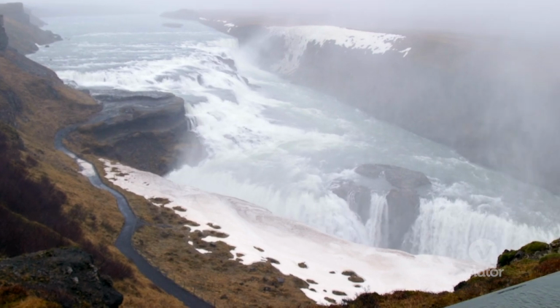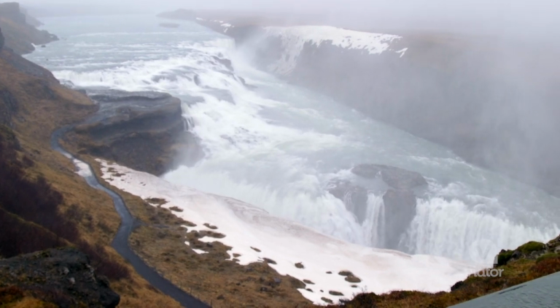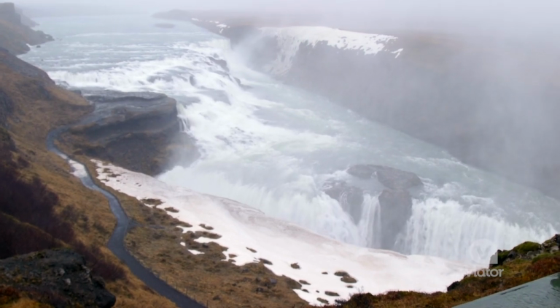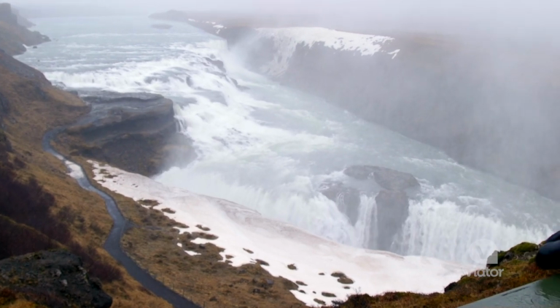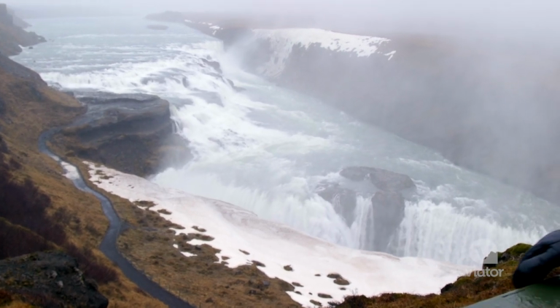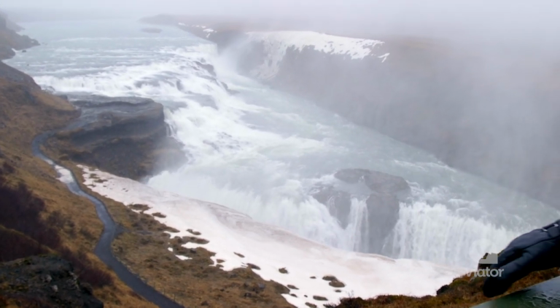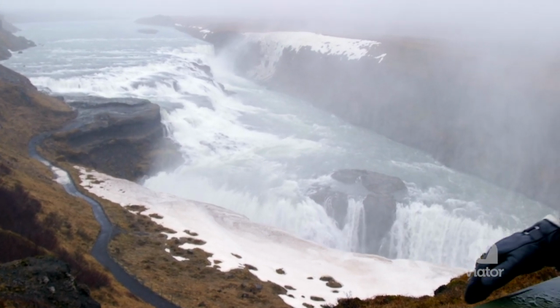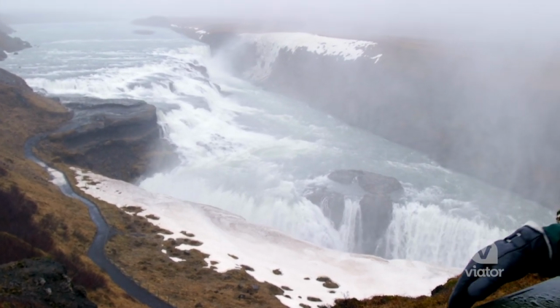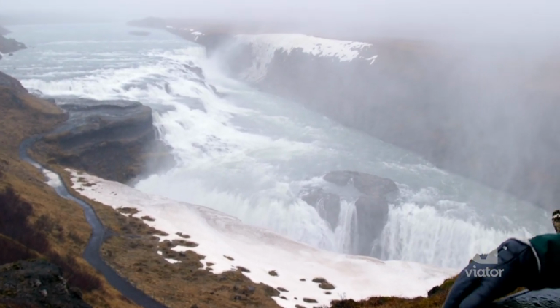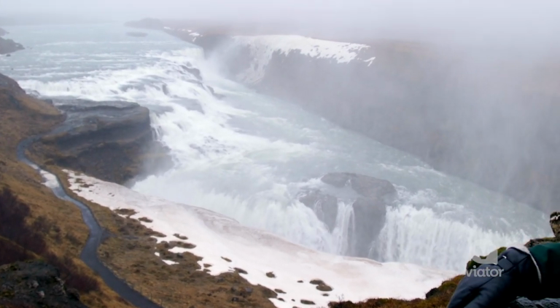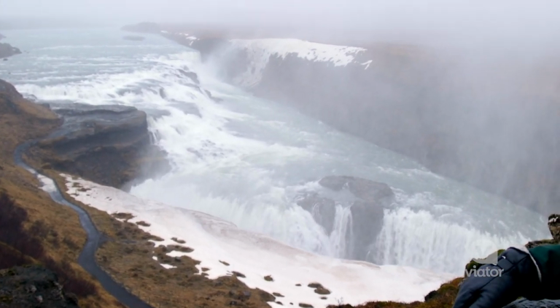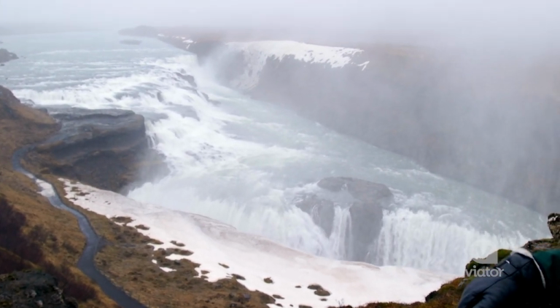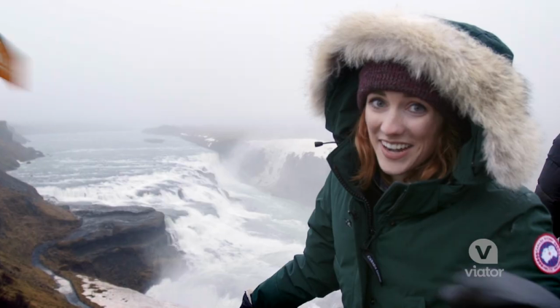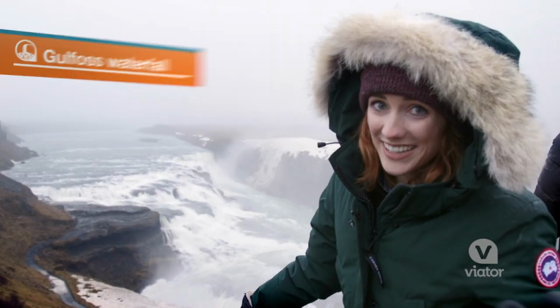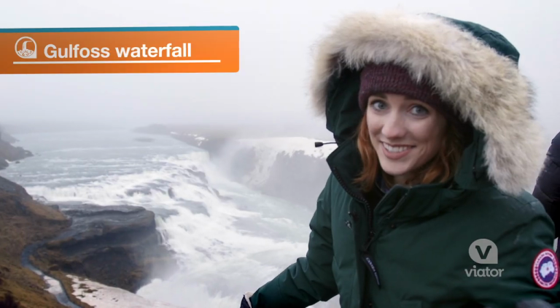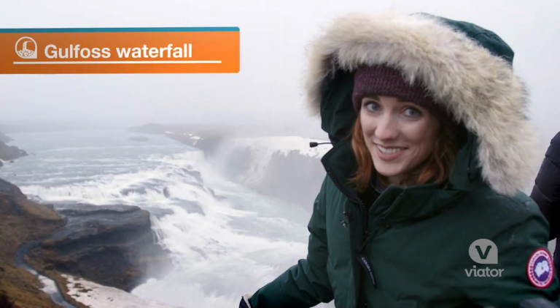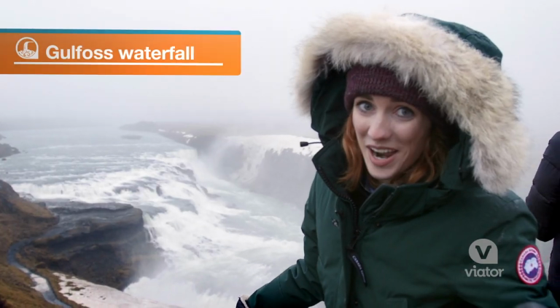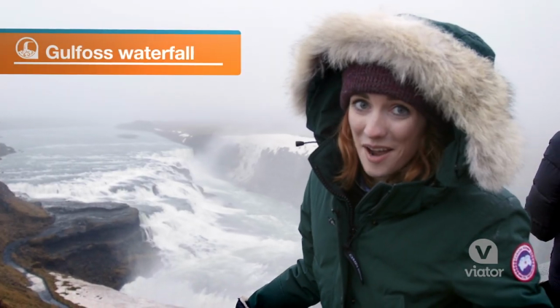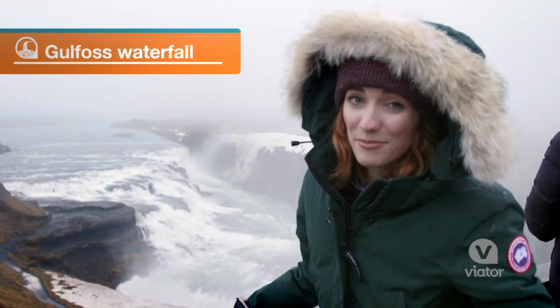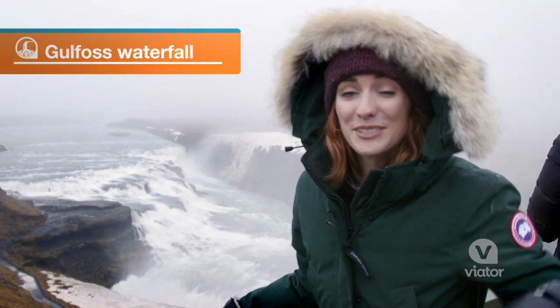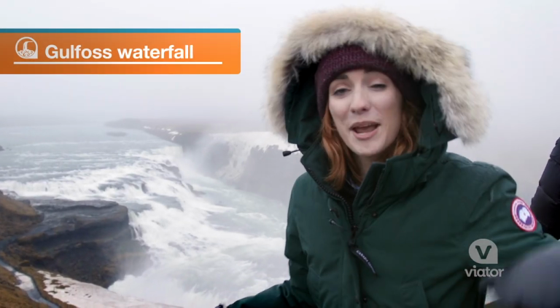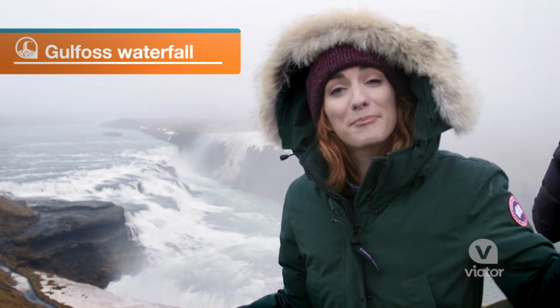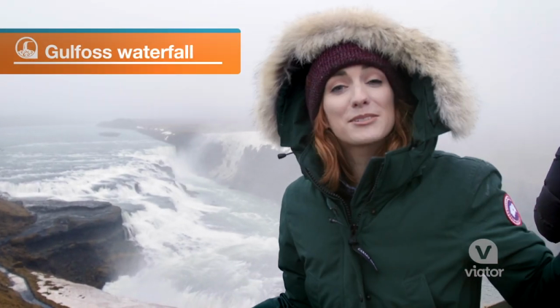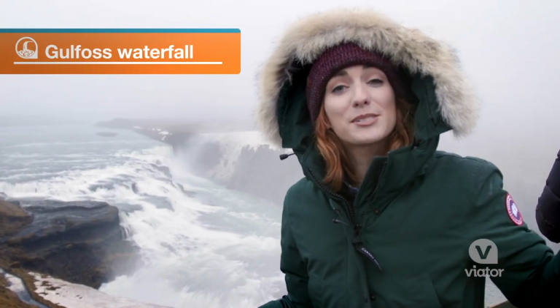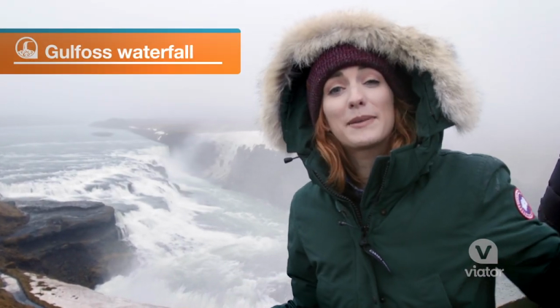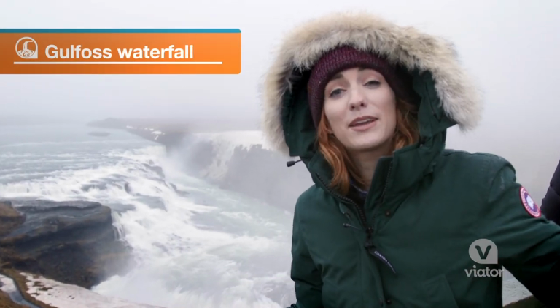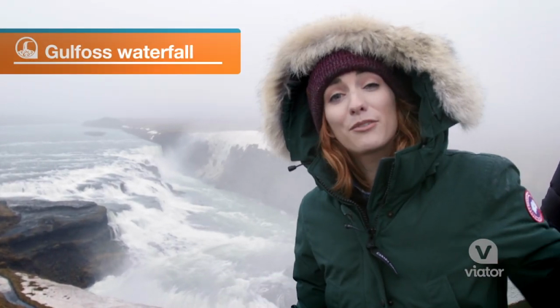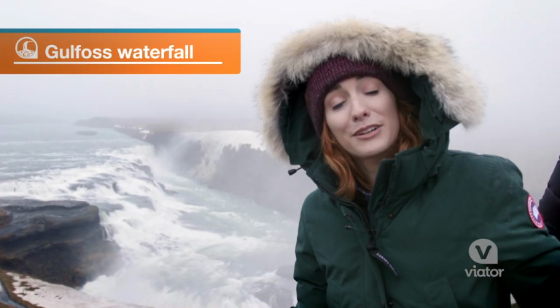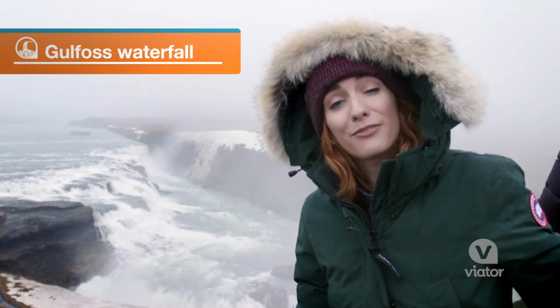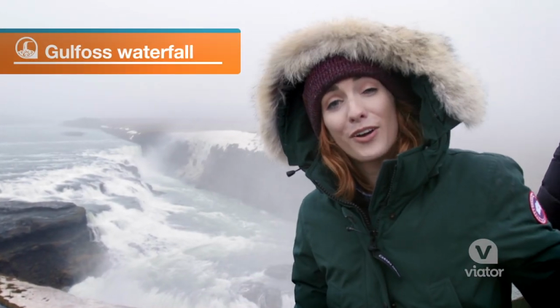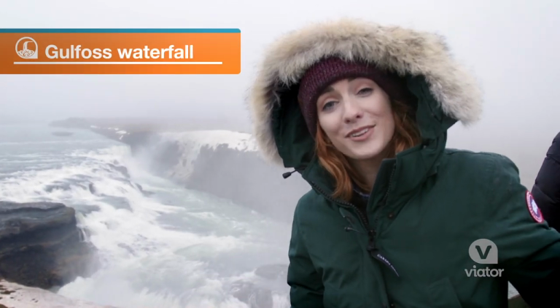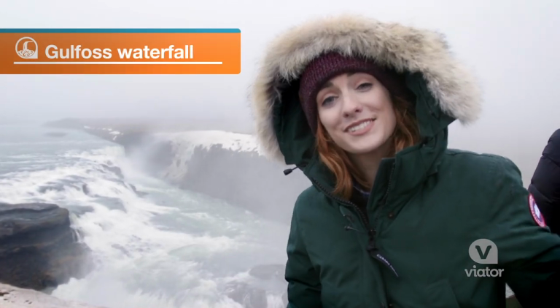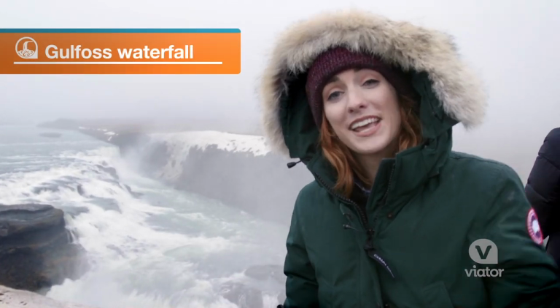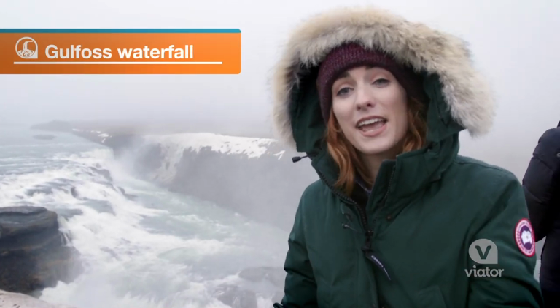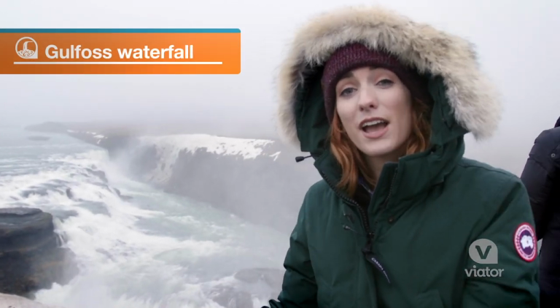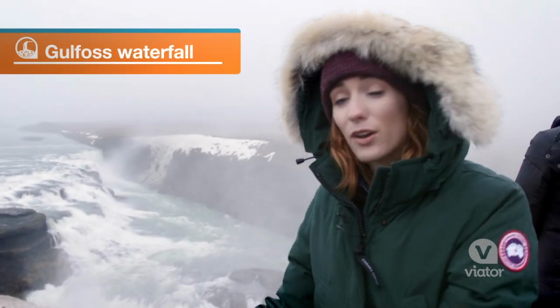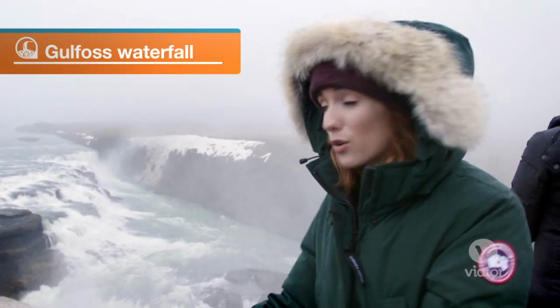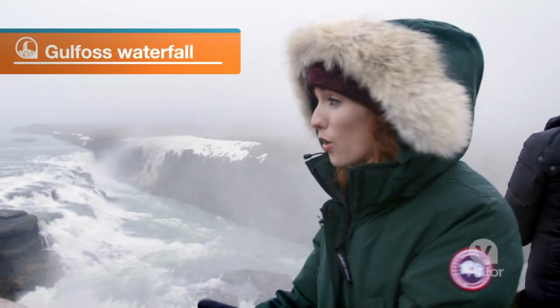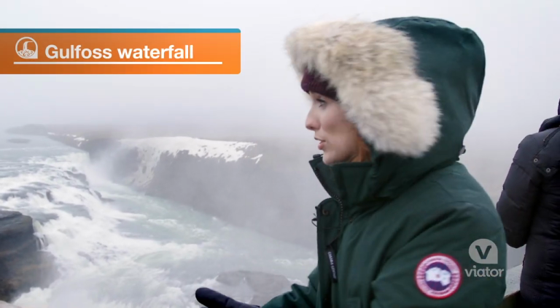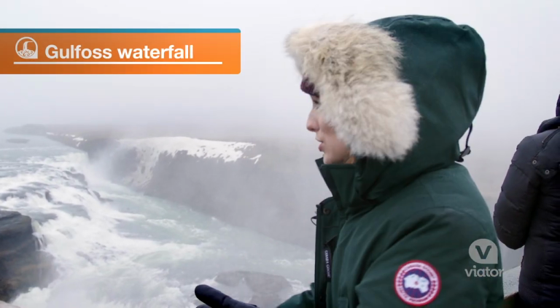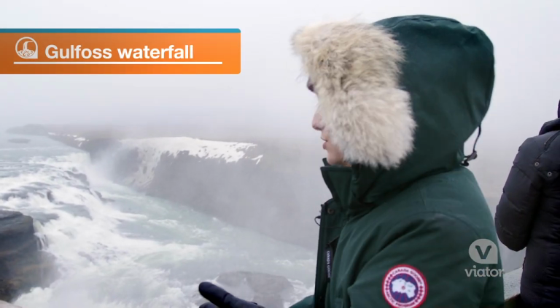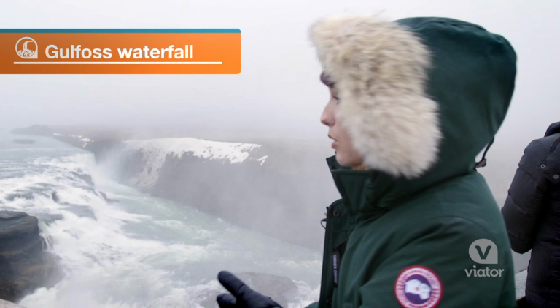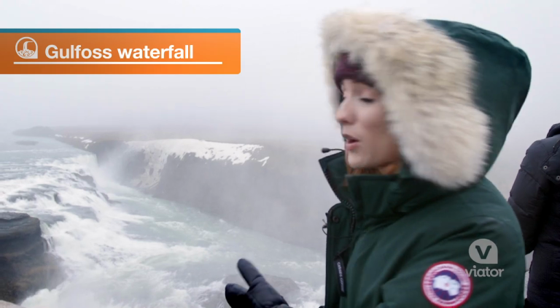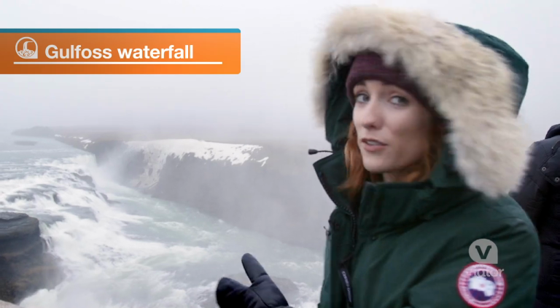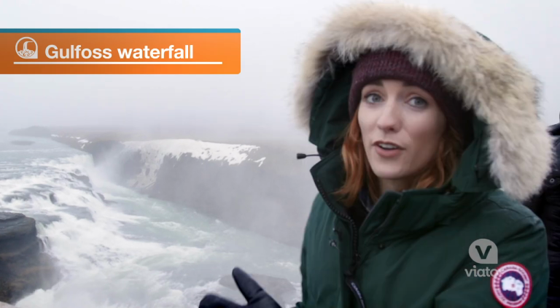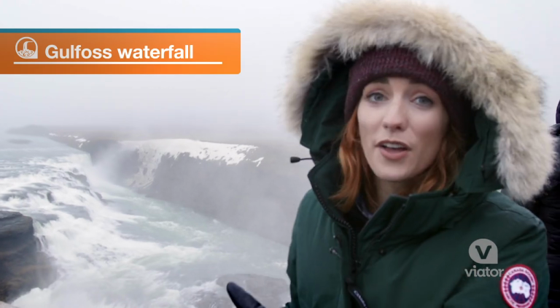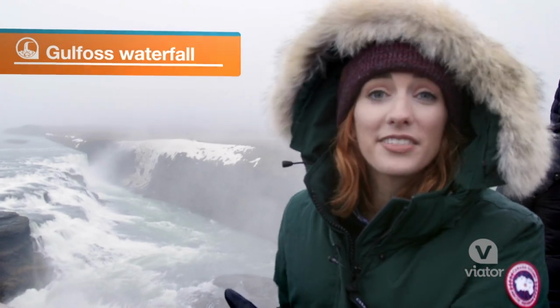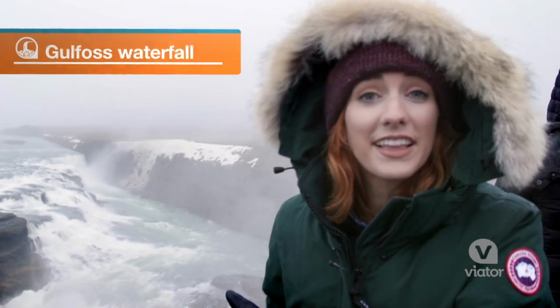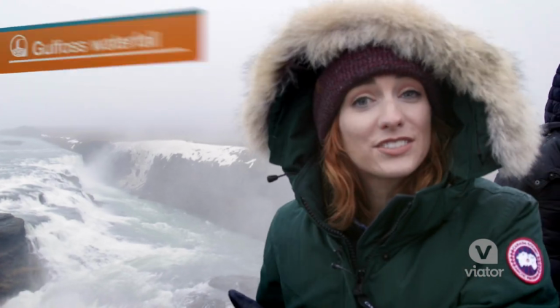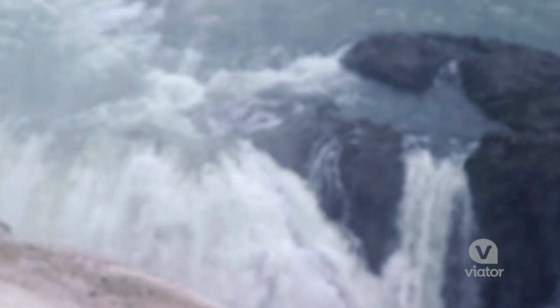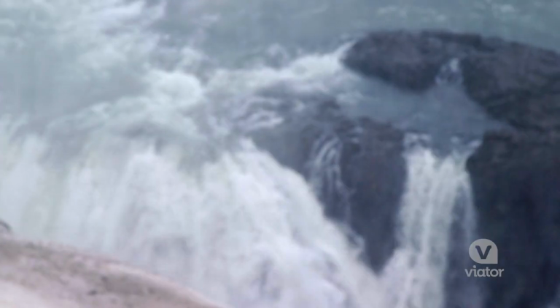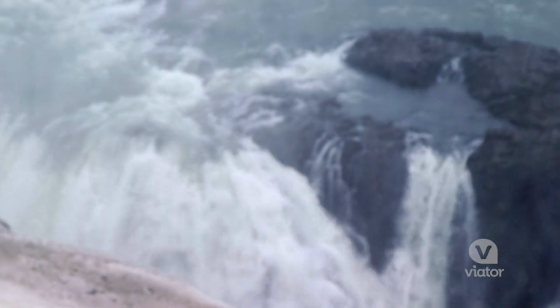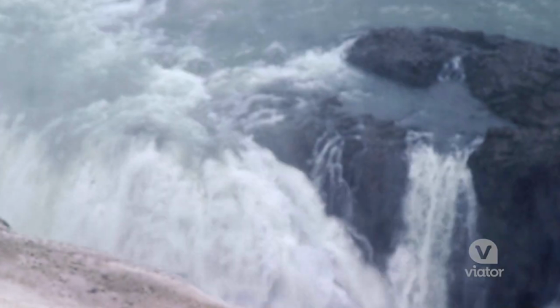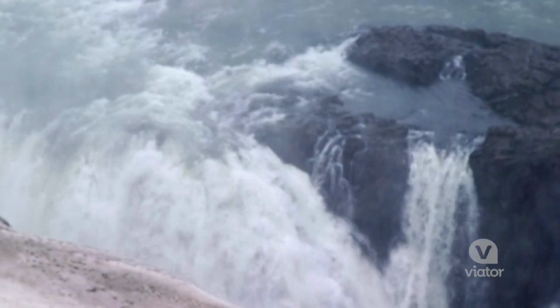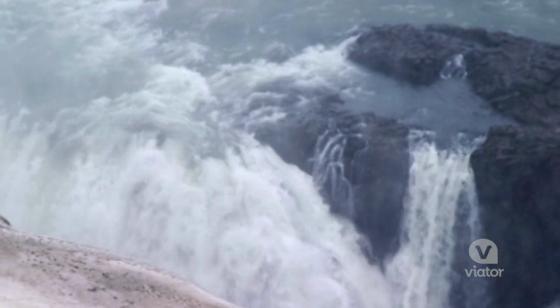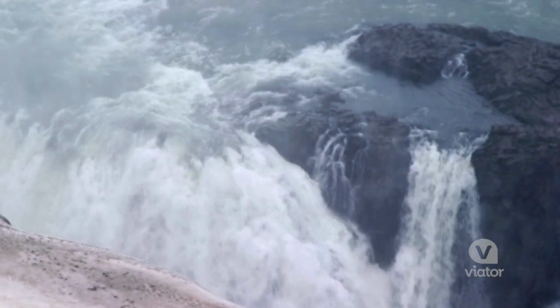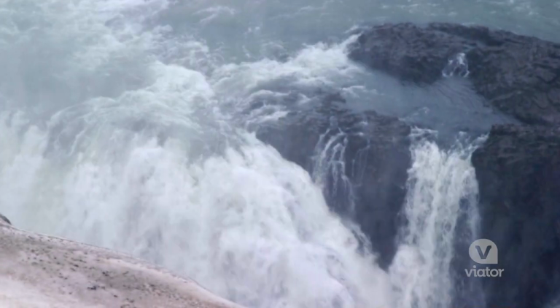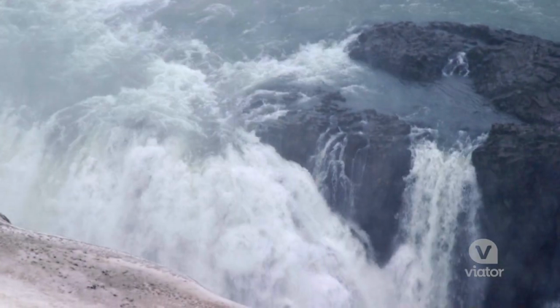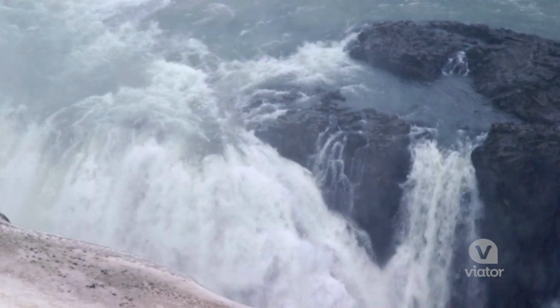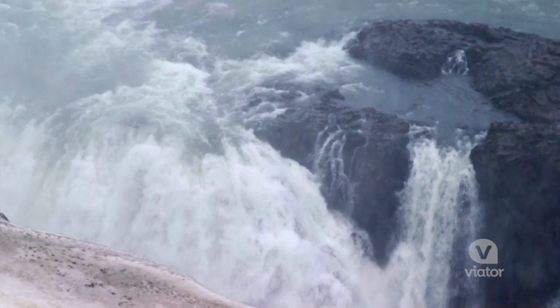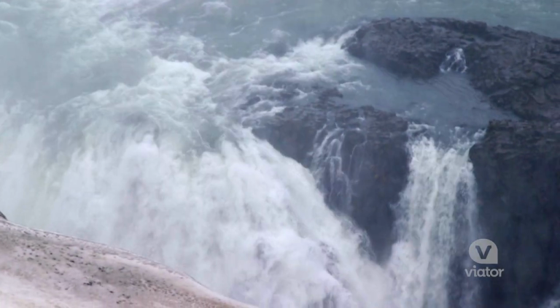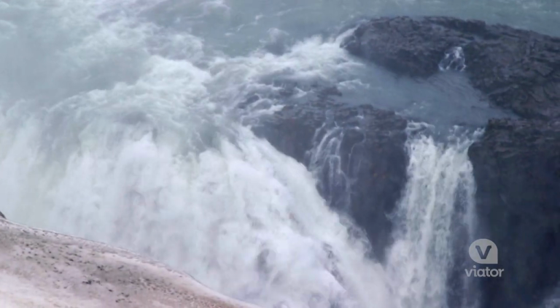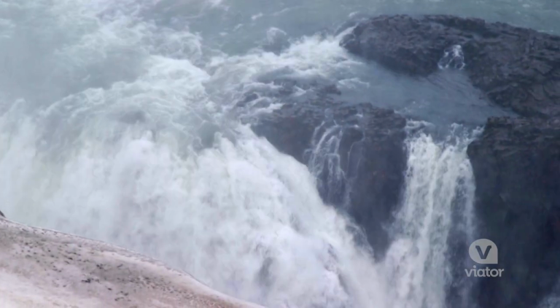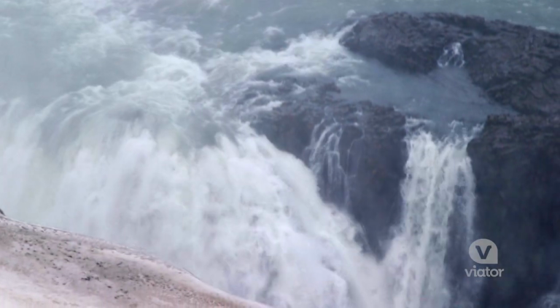We are here at our next stop, which happens to be Kutvoss, a gorgeous waterfall, and that translates to golden waterfall.